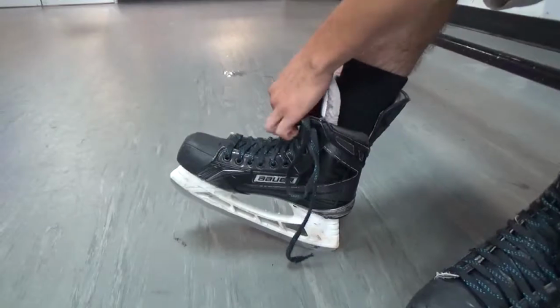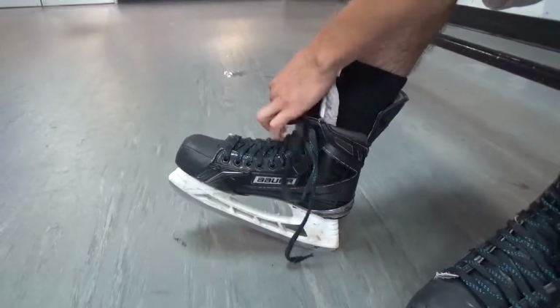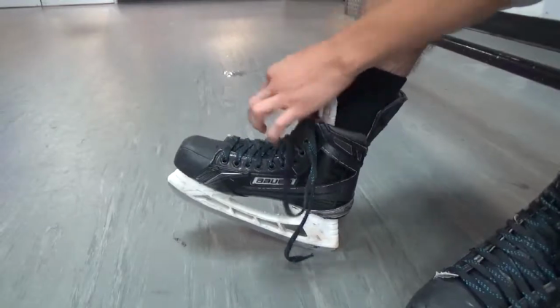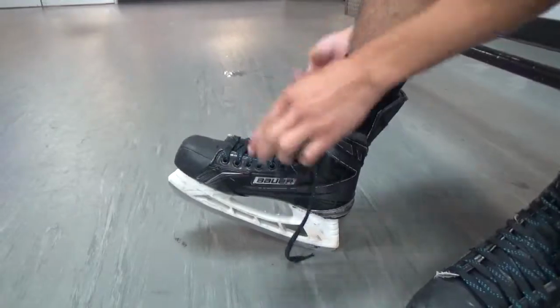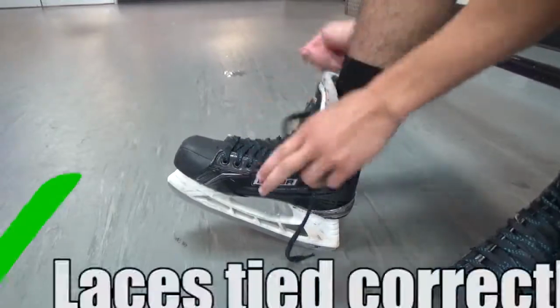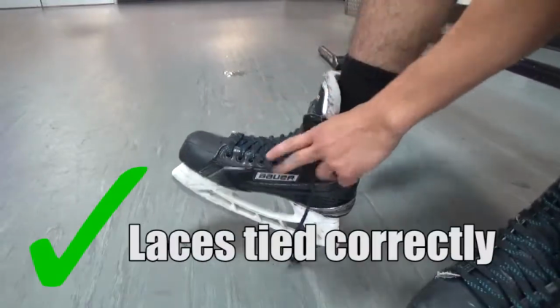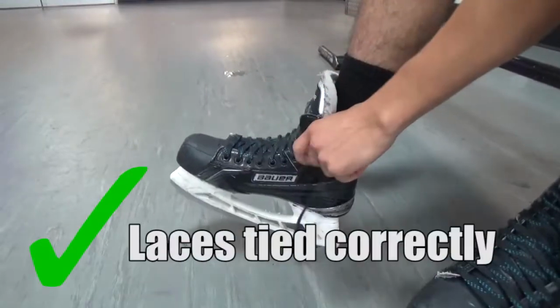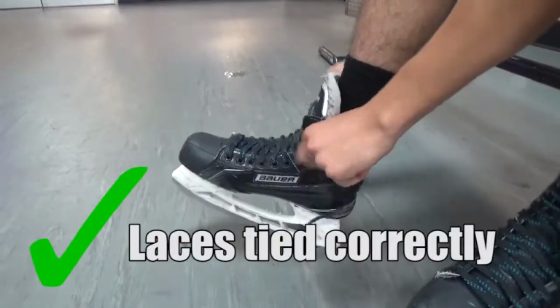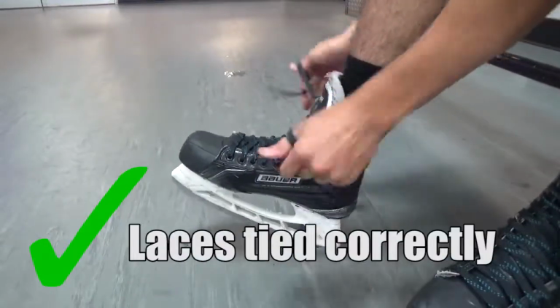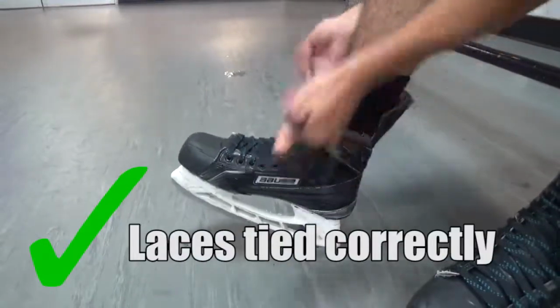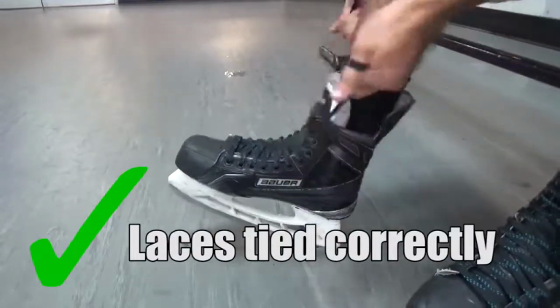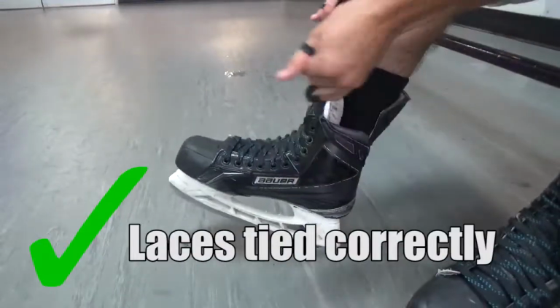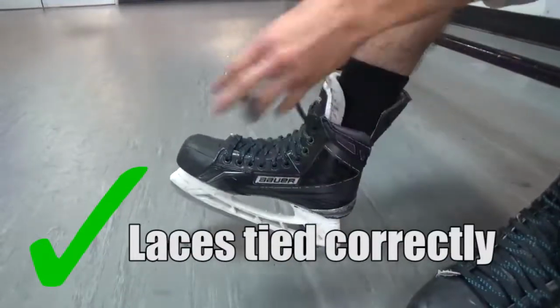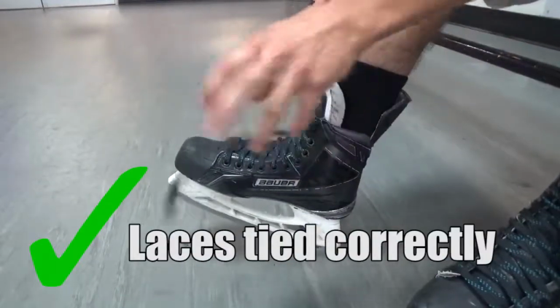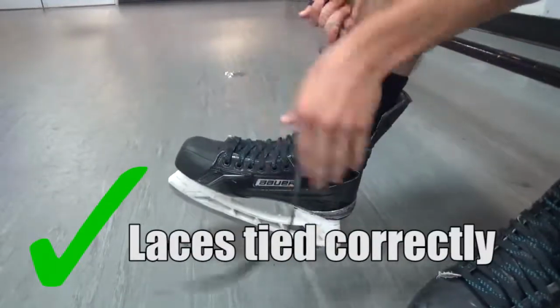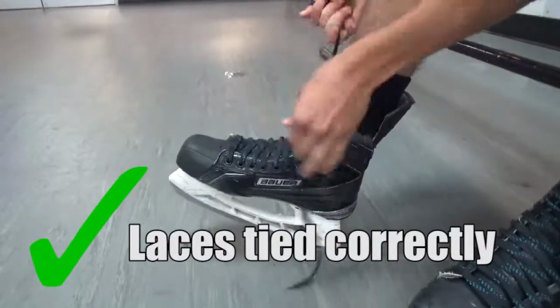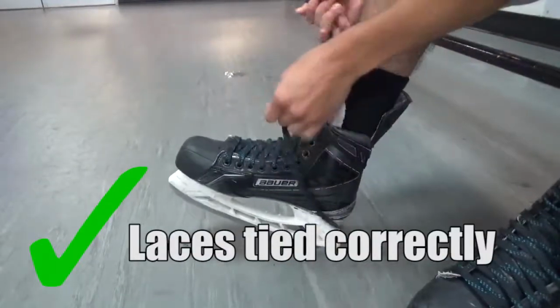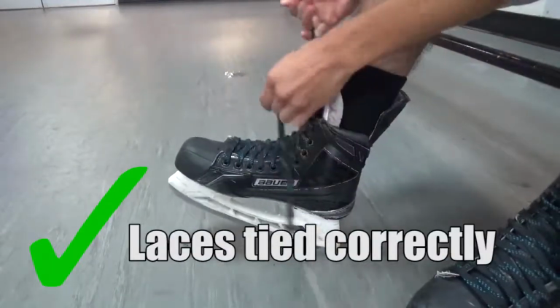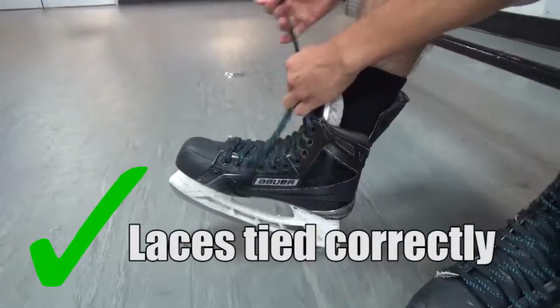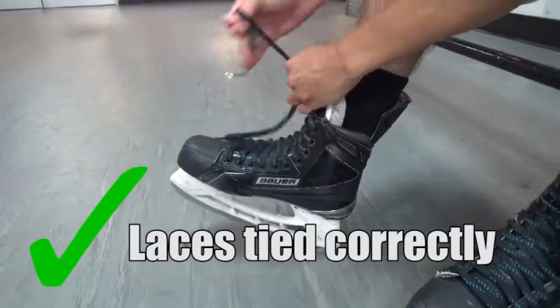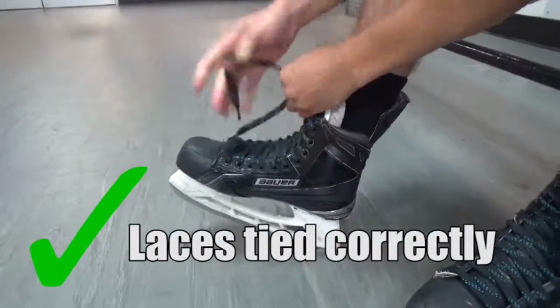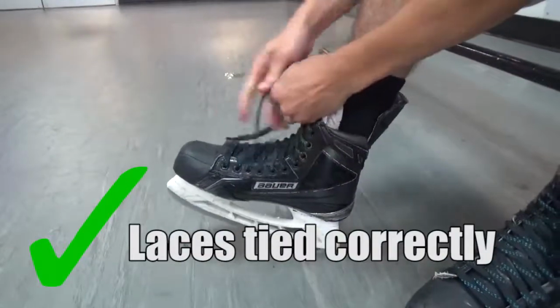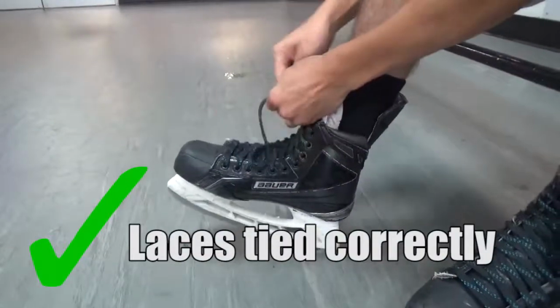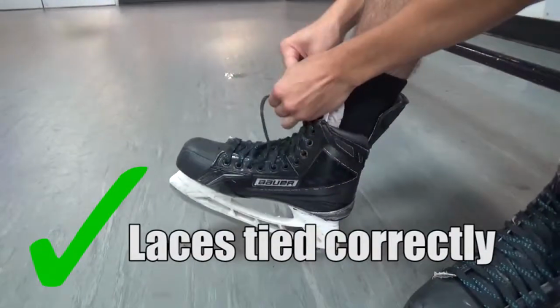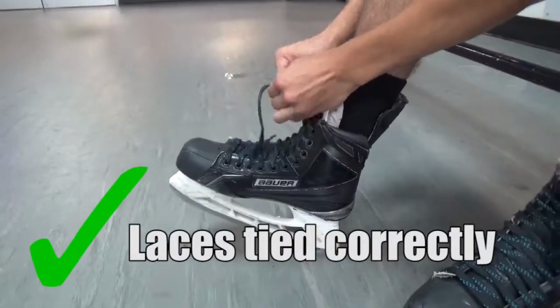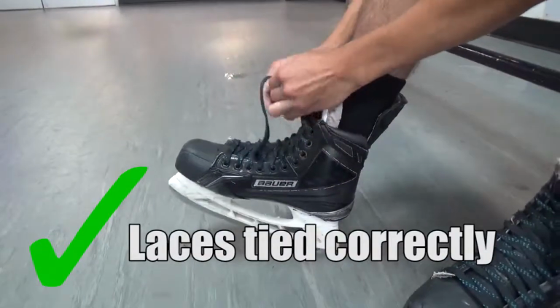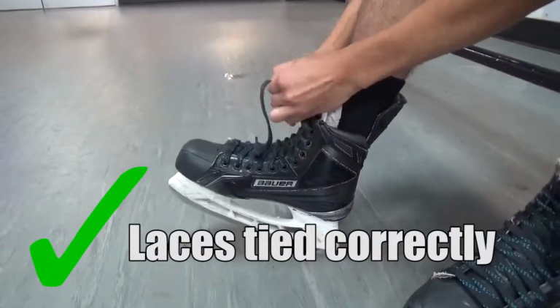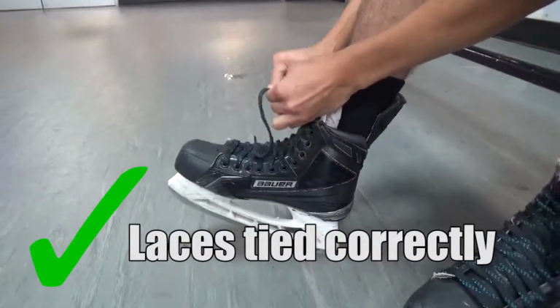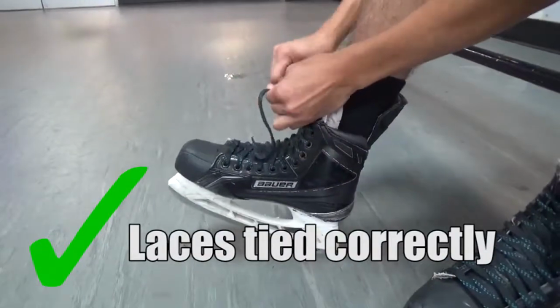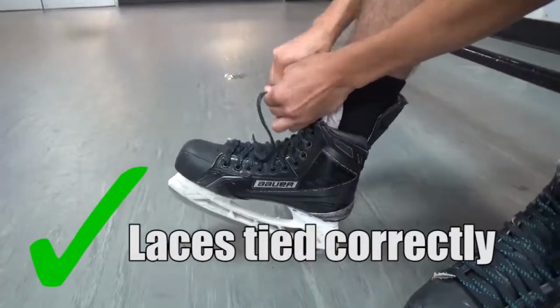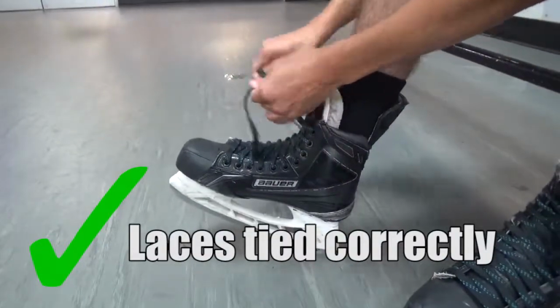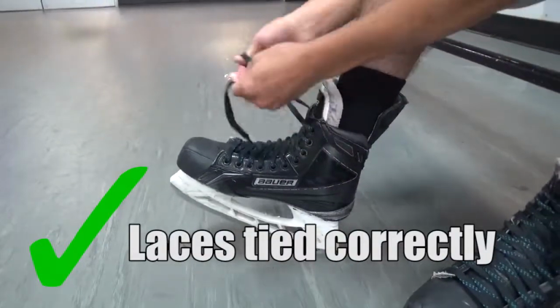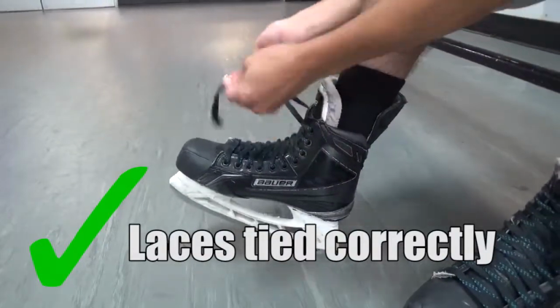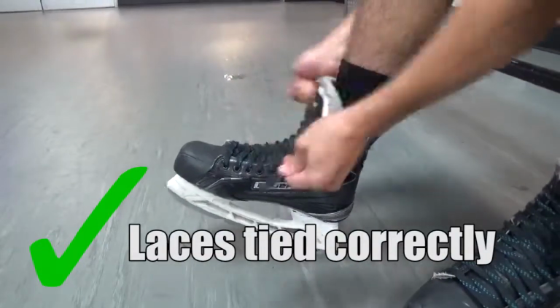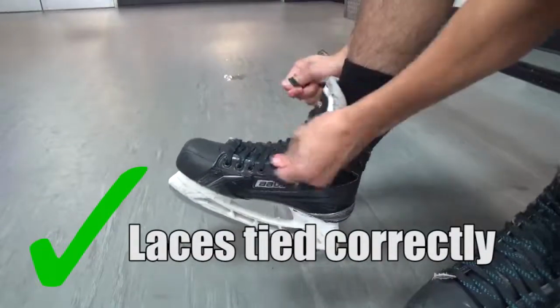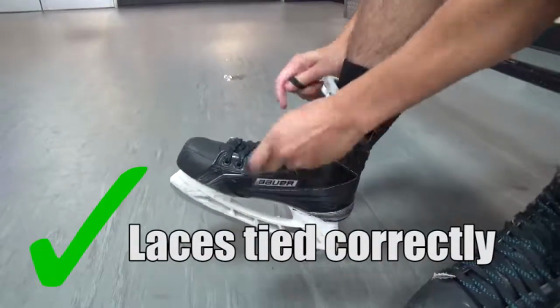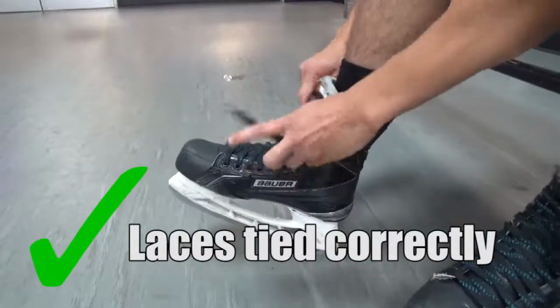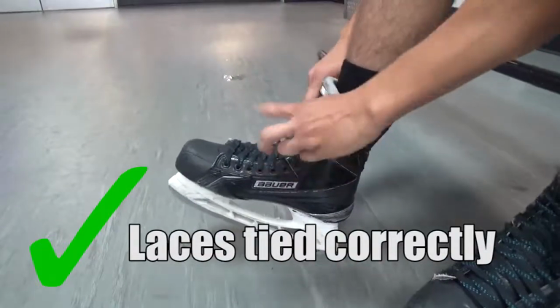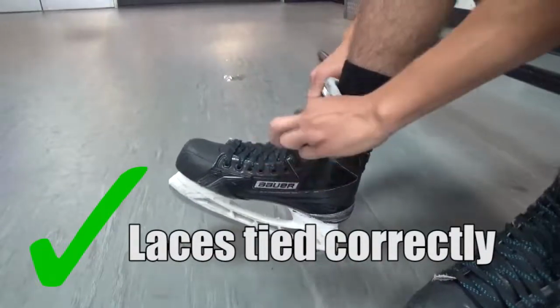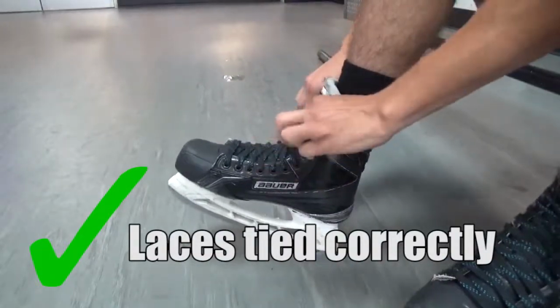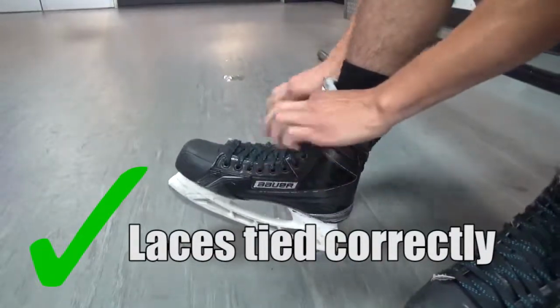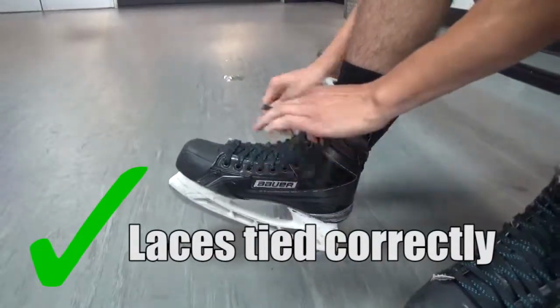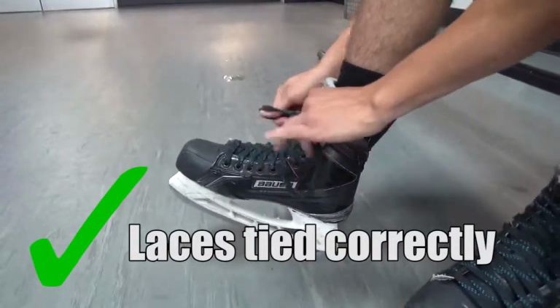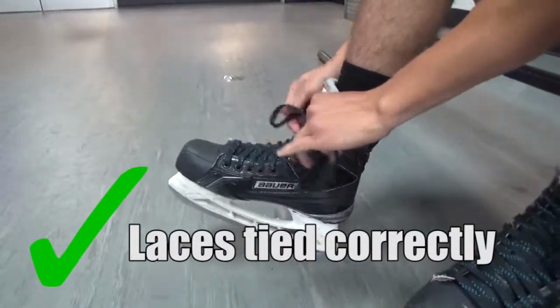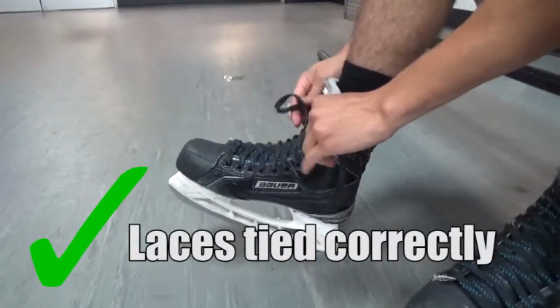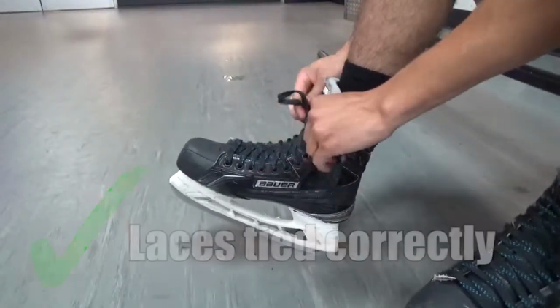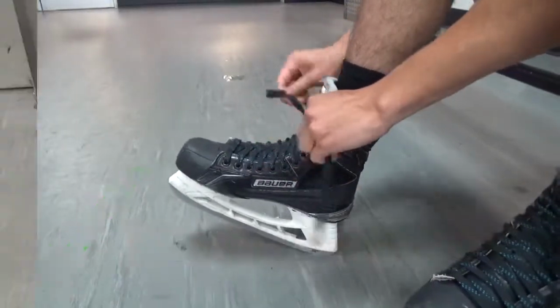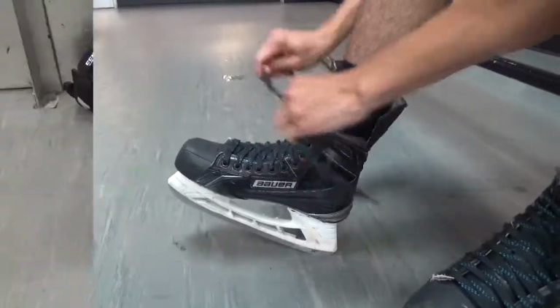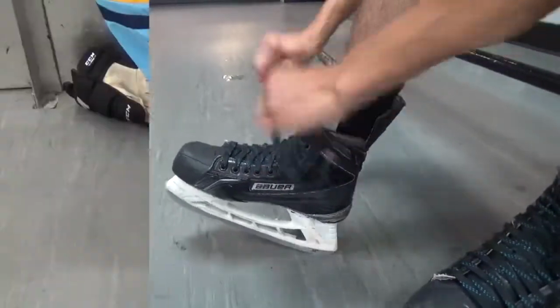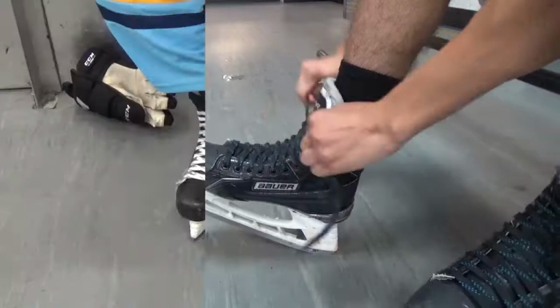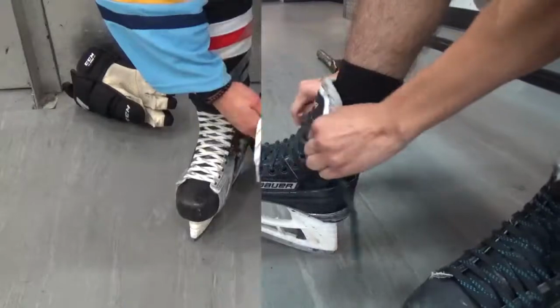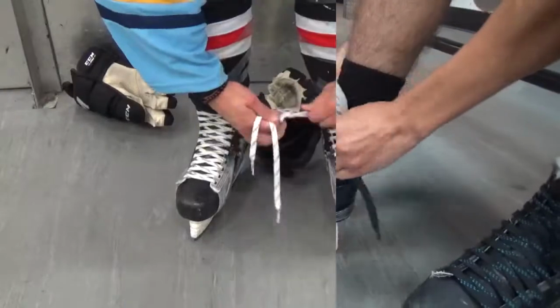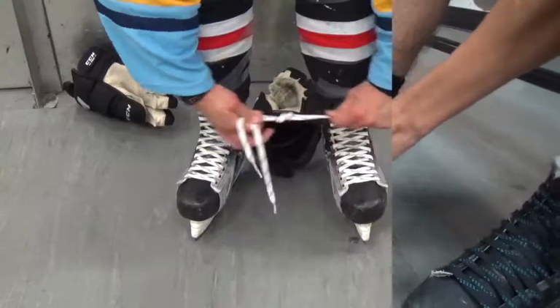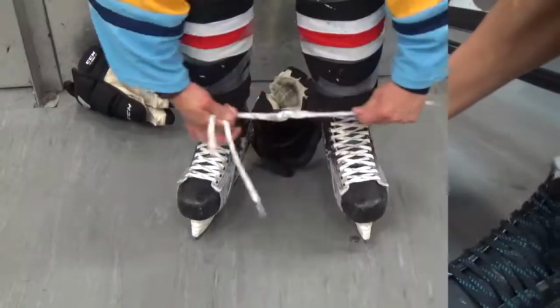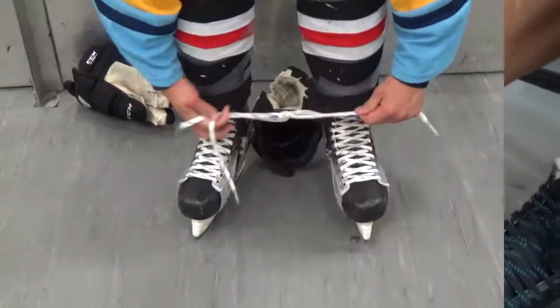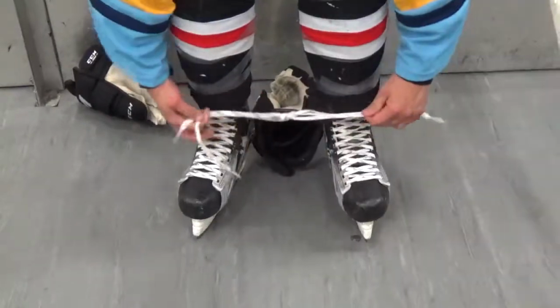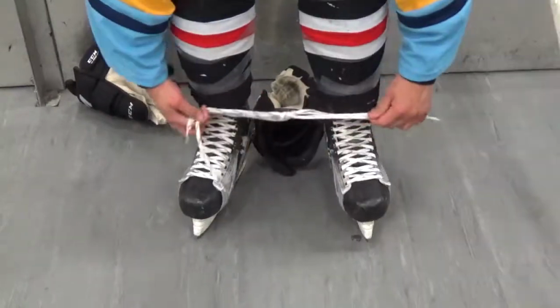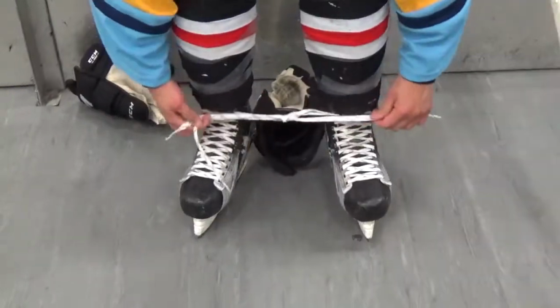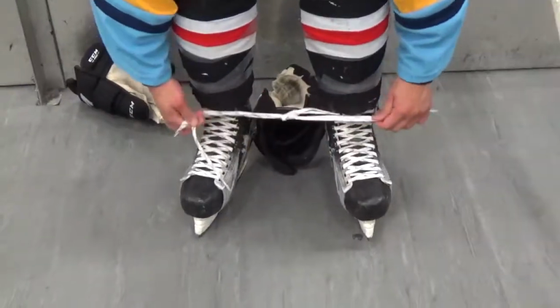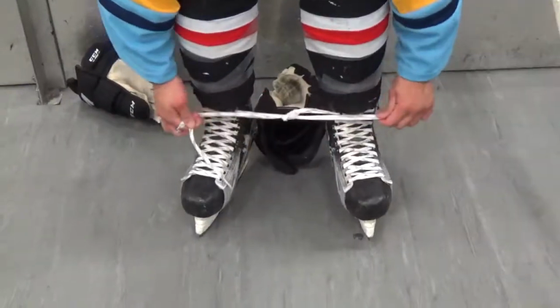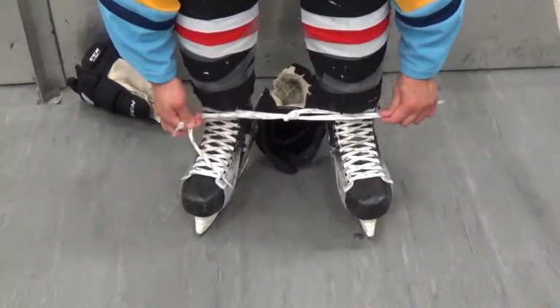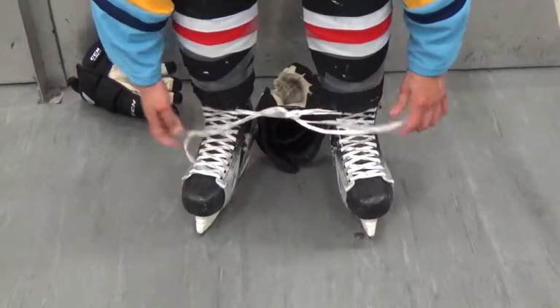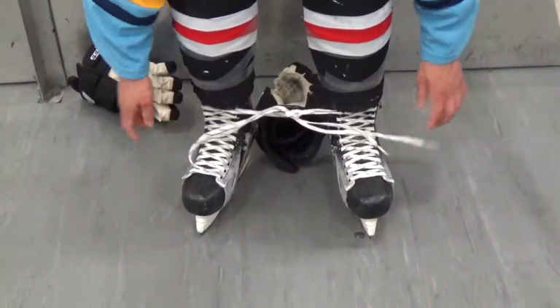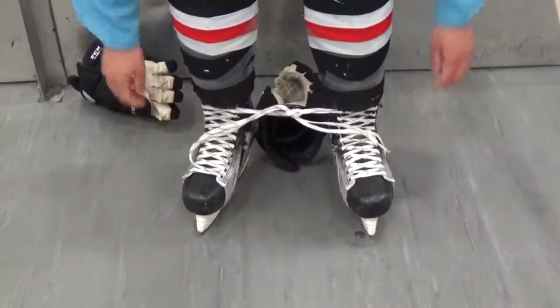With your laces tight, you can tie them together as you would shoelaces, but make sure you don't tie your skates together.